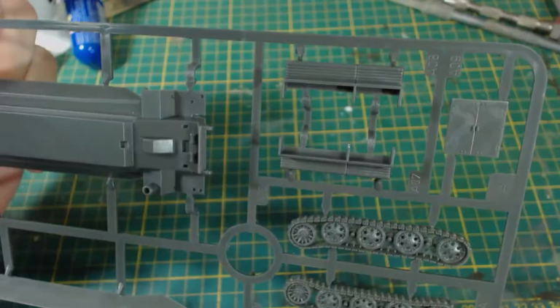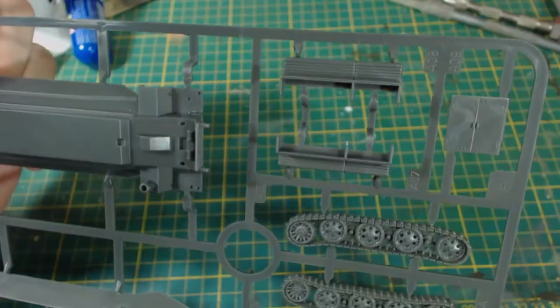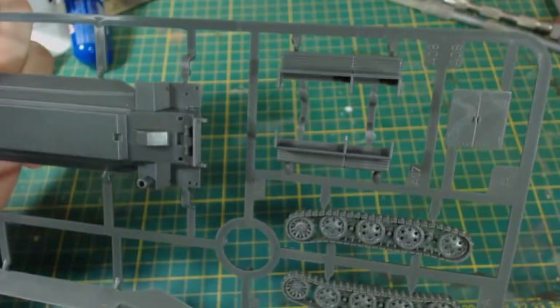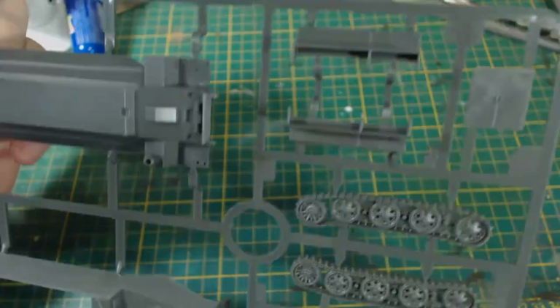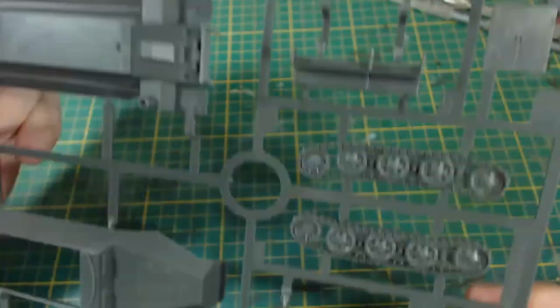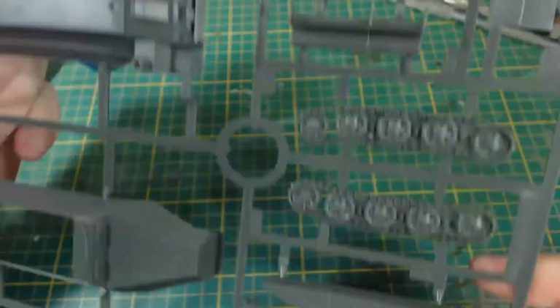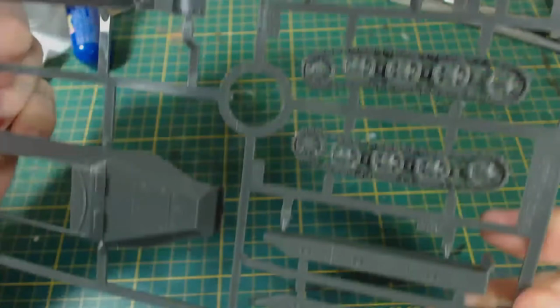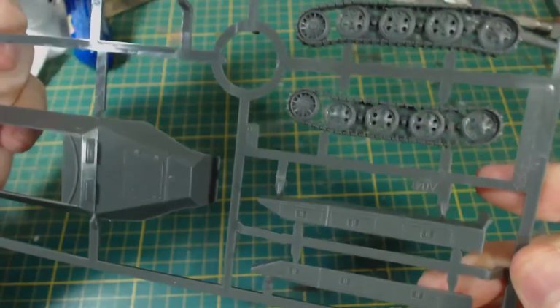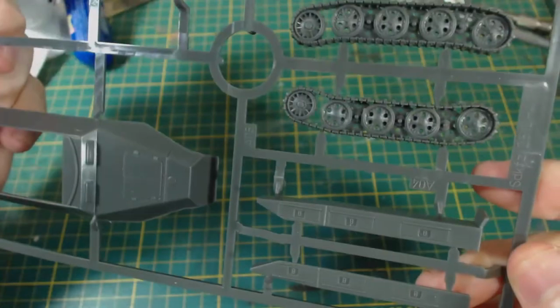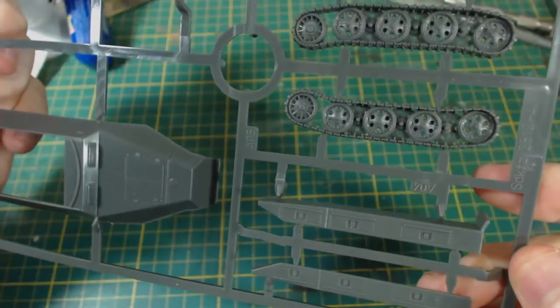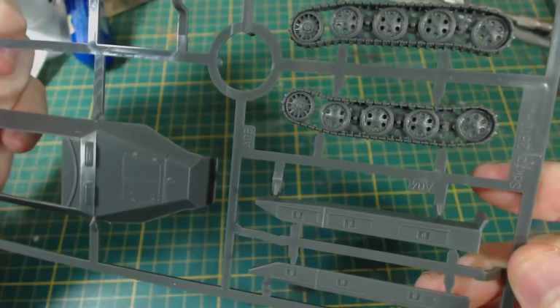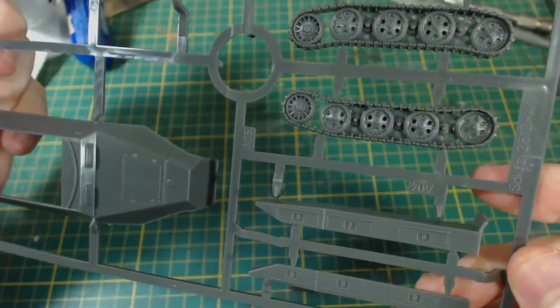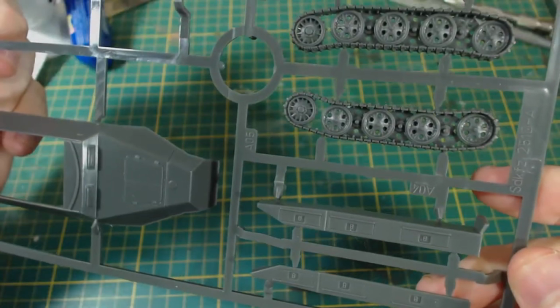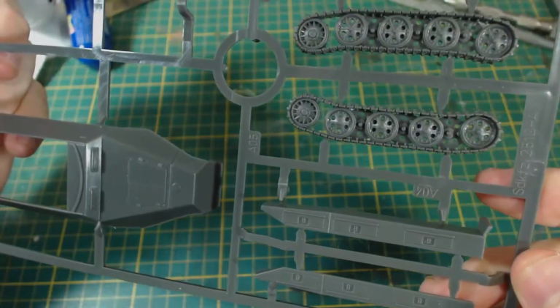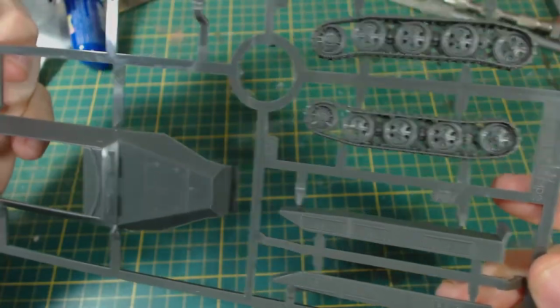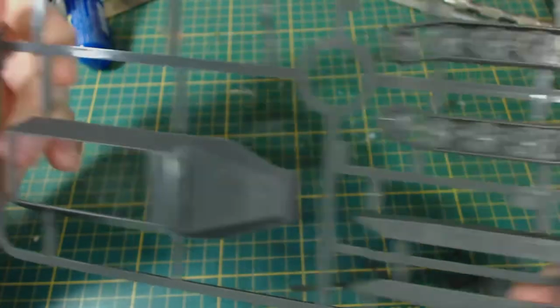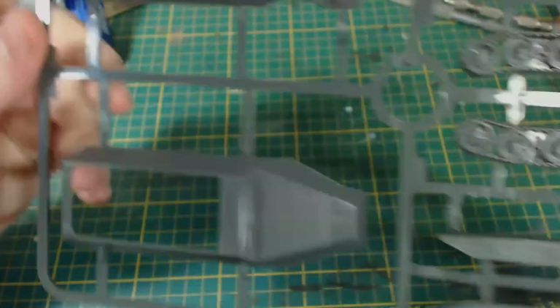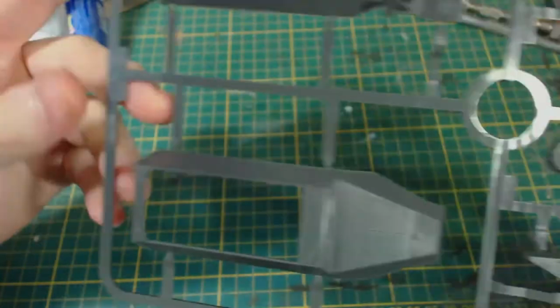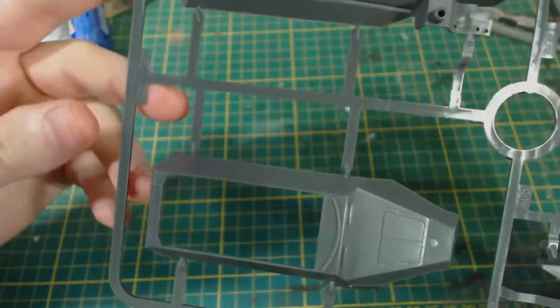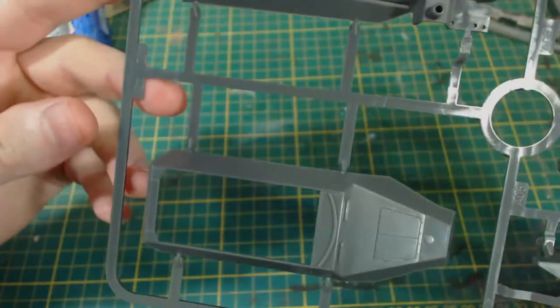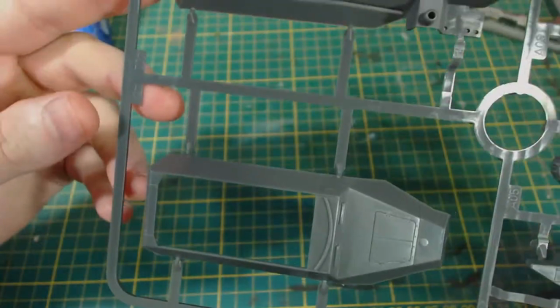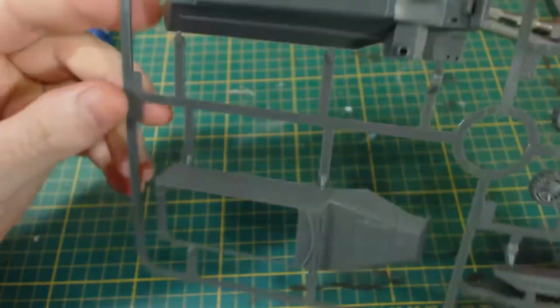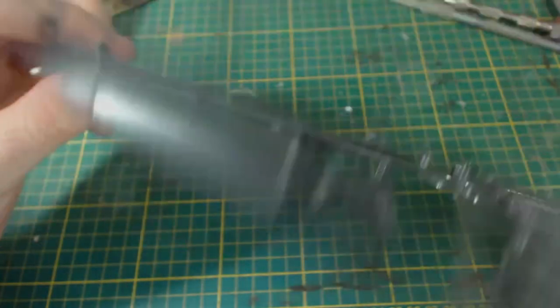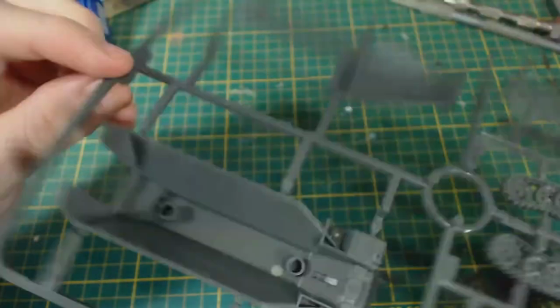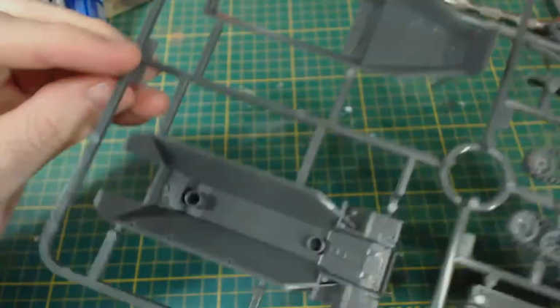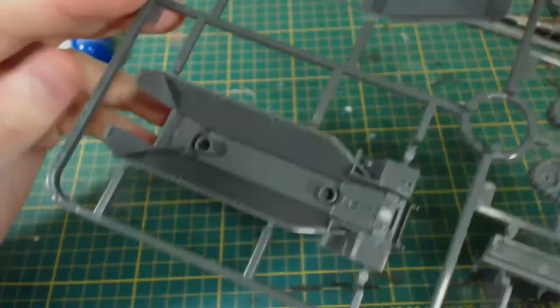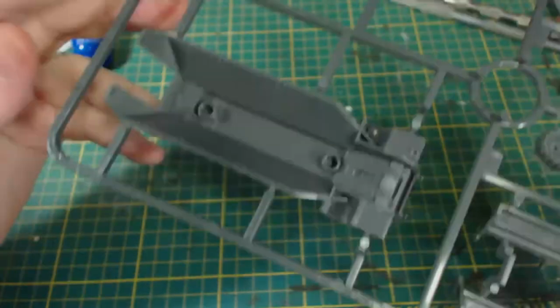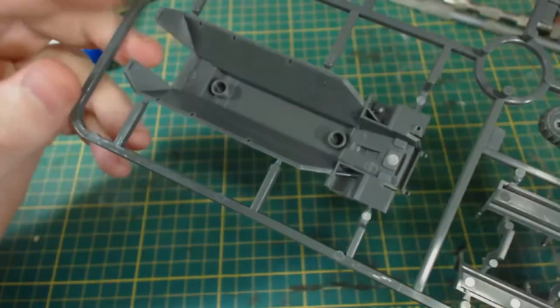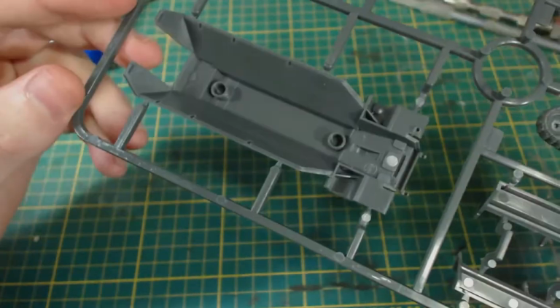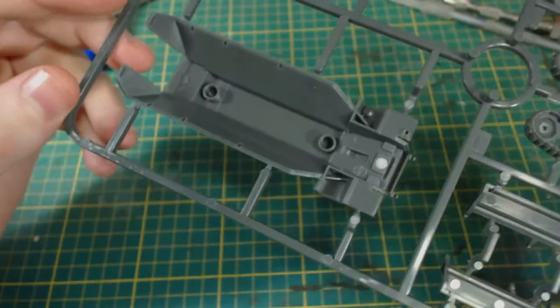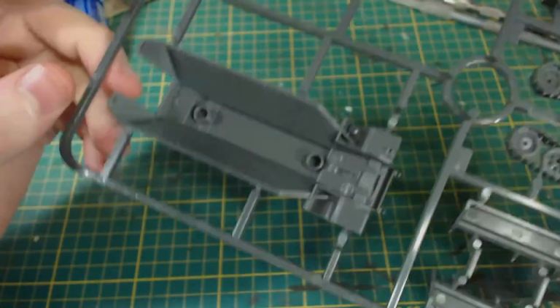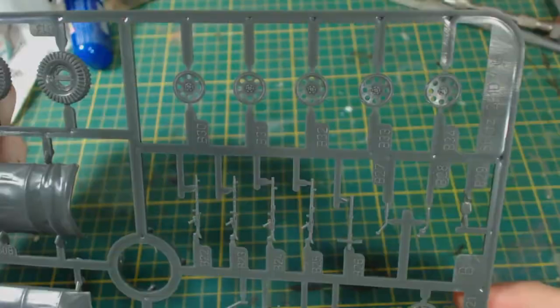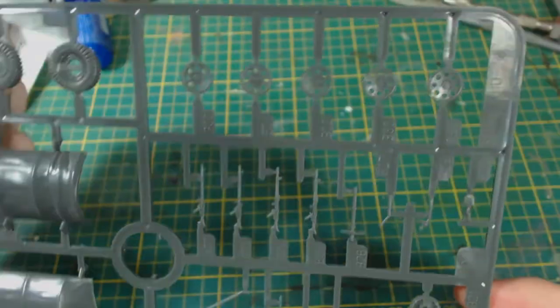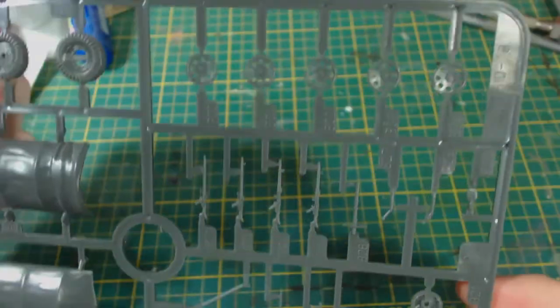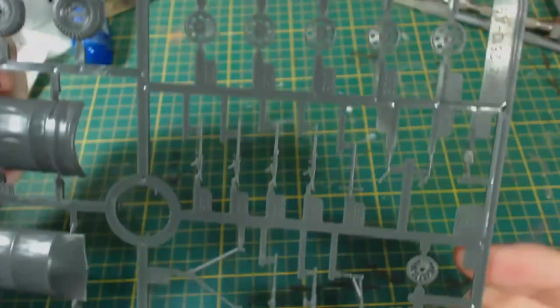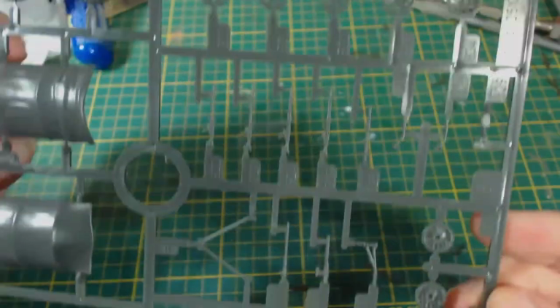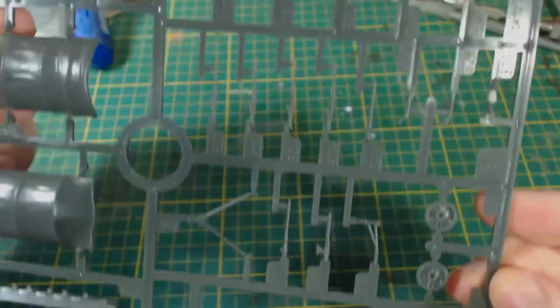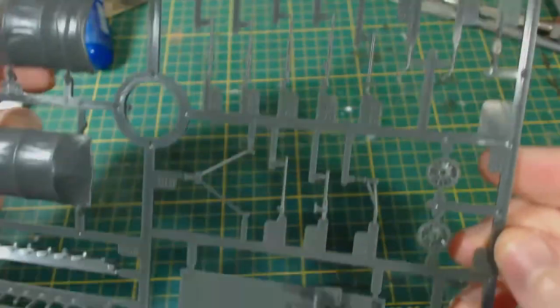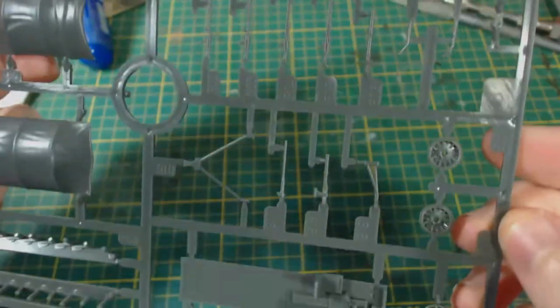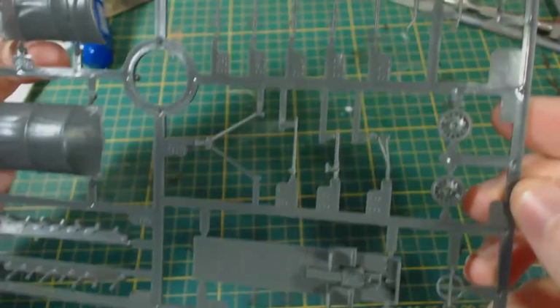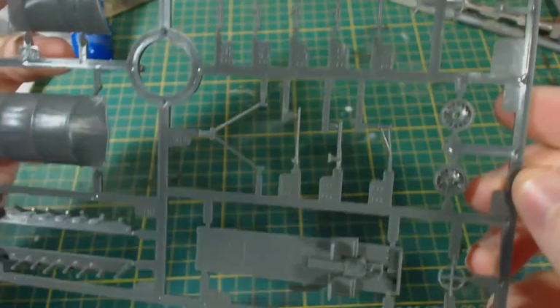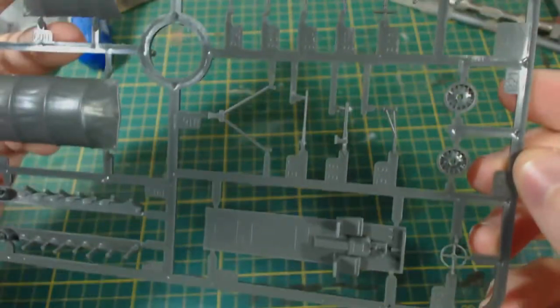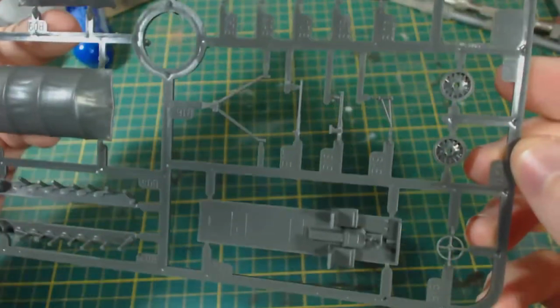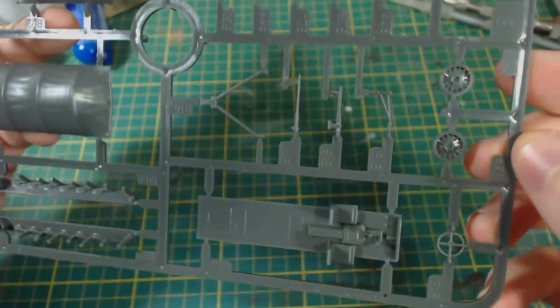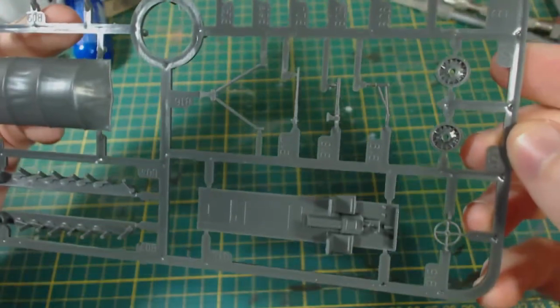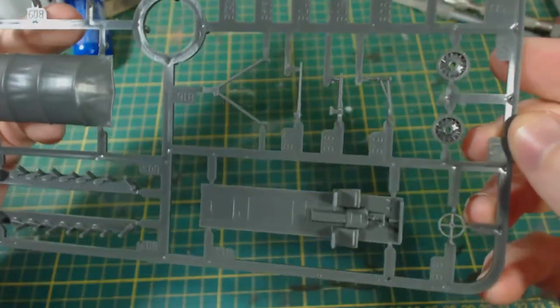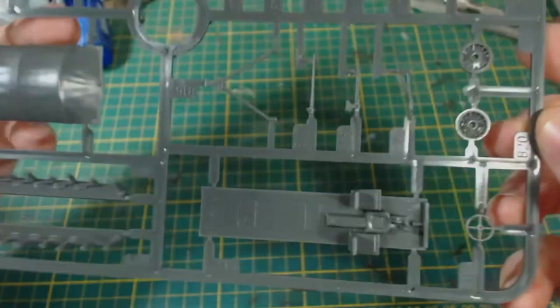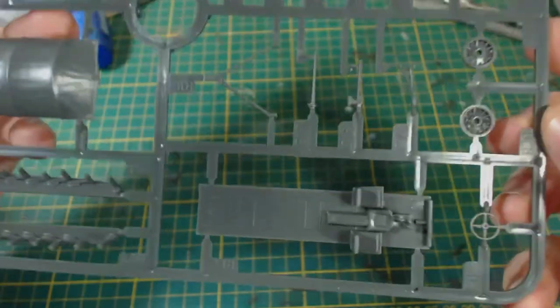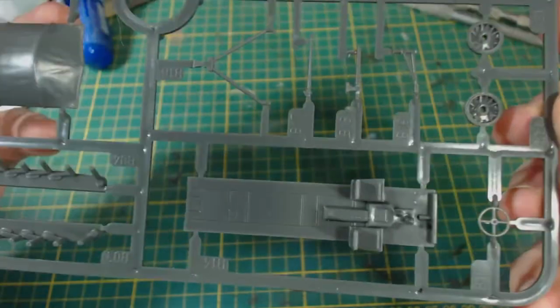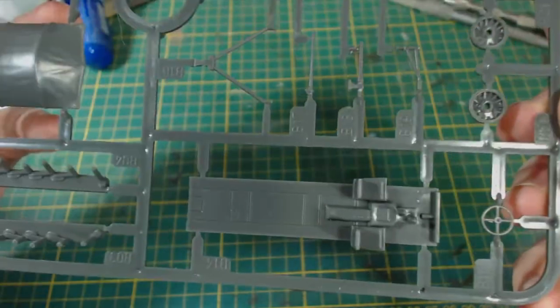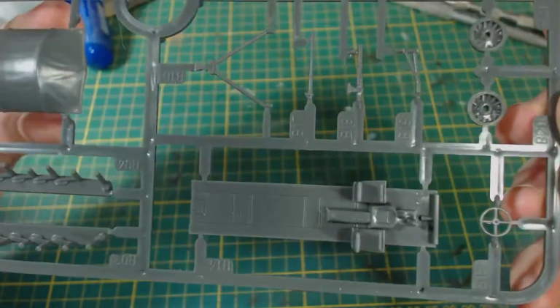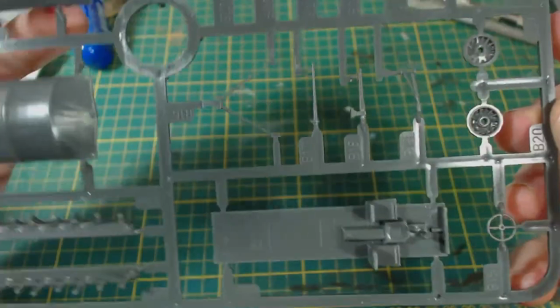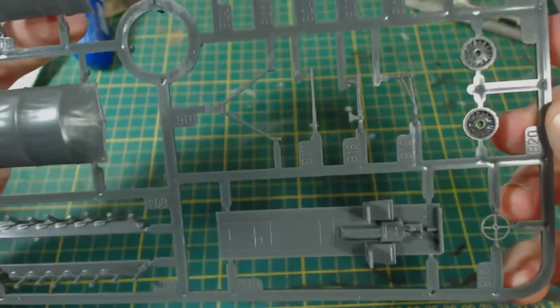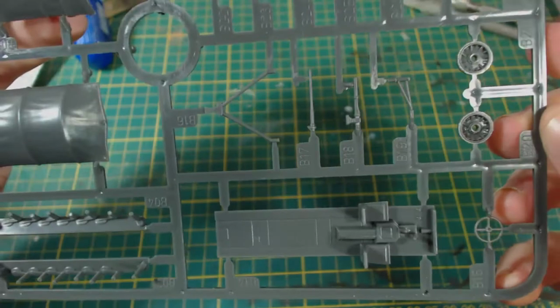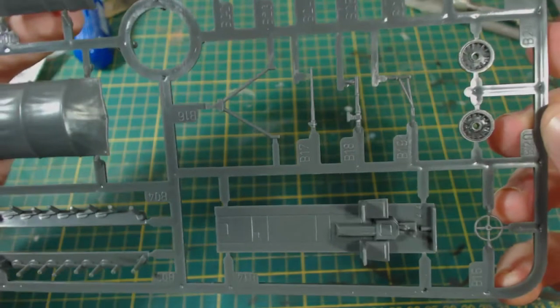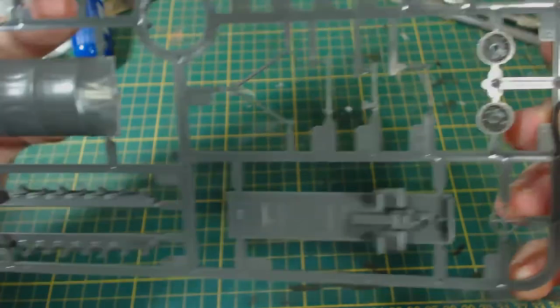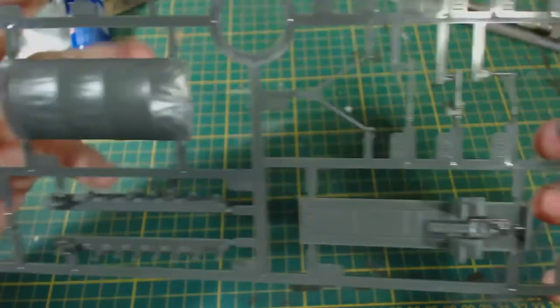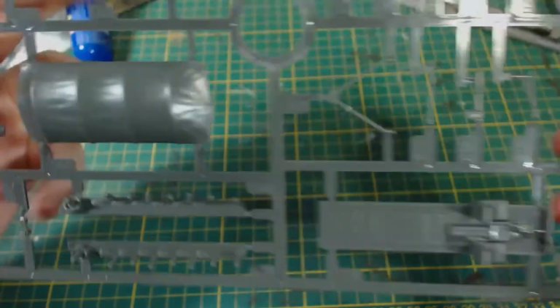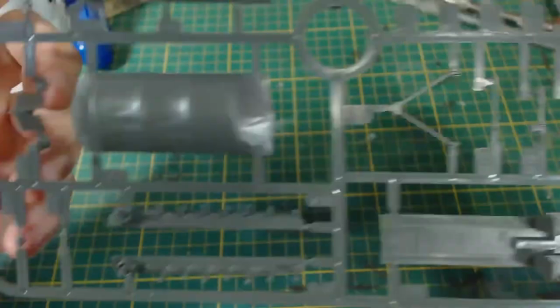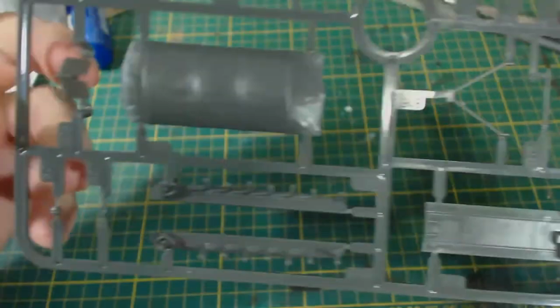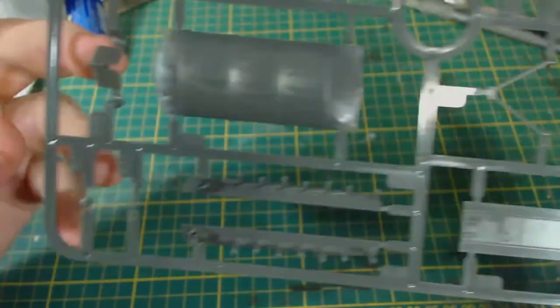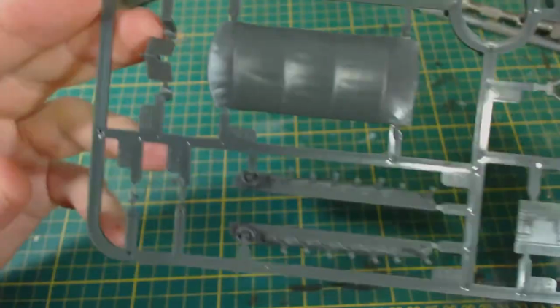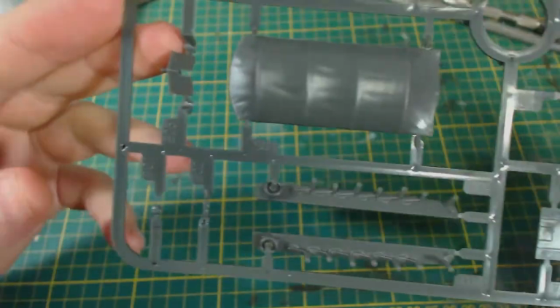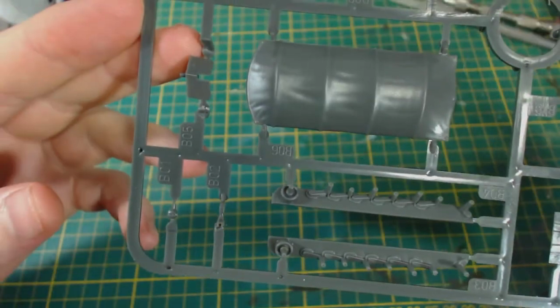Having a quick look at the sprues themselves, you can see that they are really nicely cast. I am not surprised by this having built Rubicon Models previously.